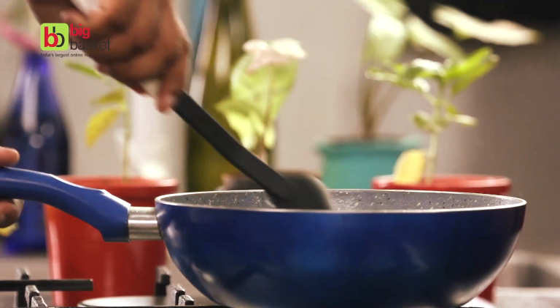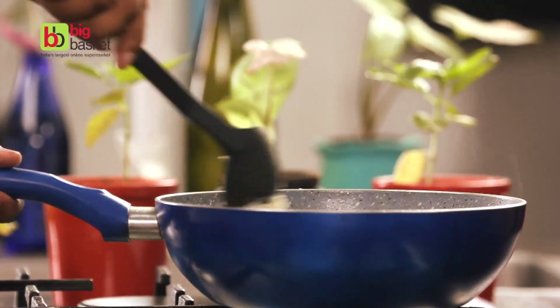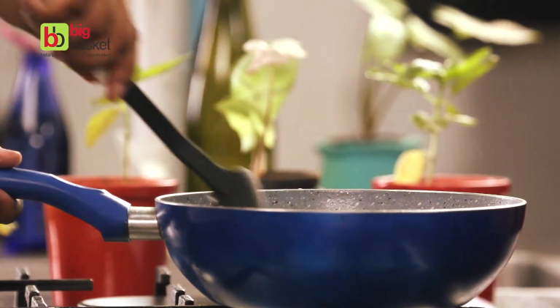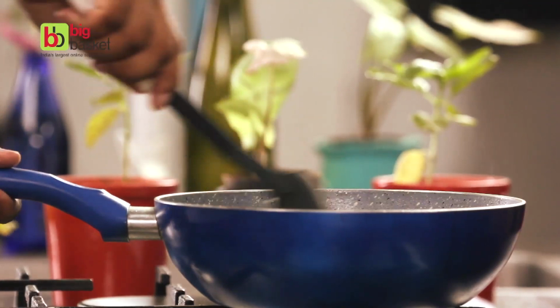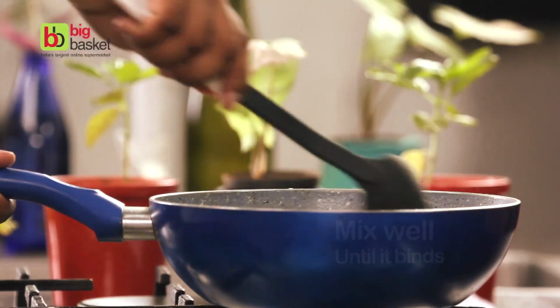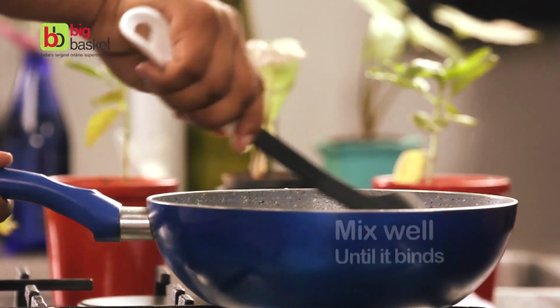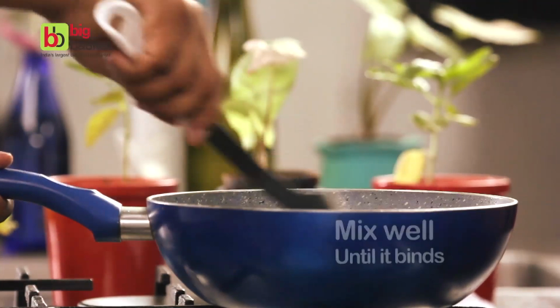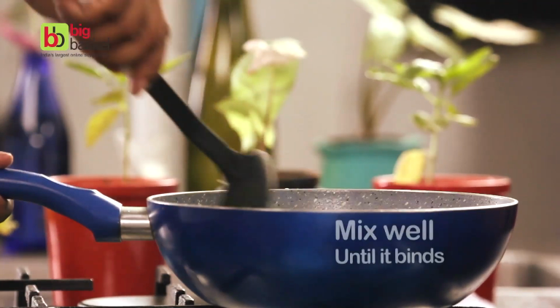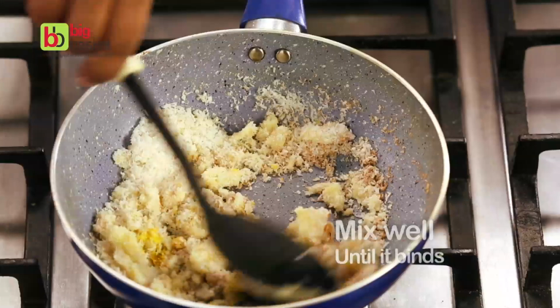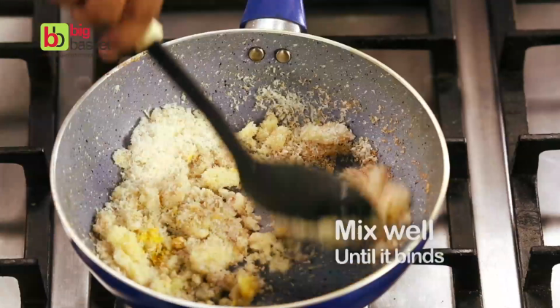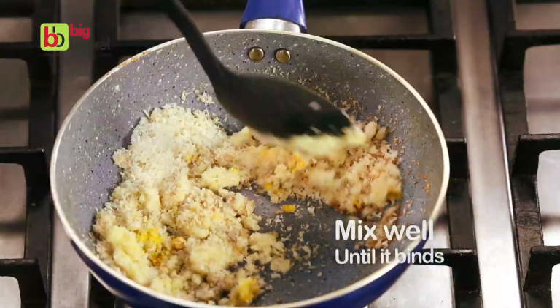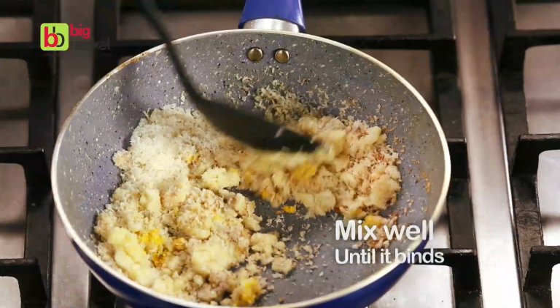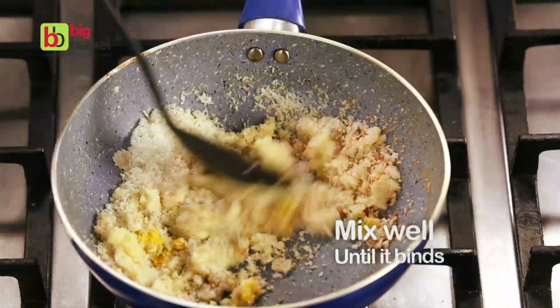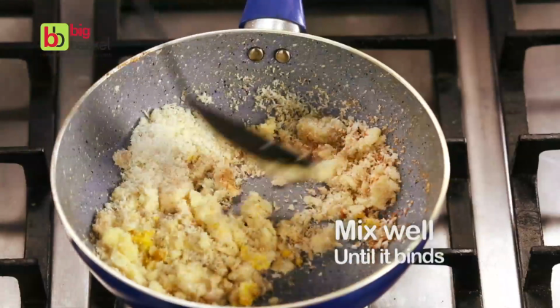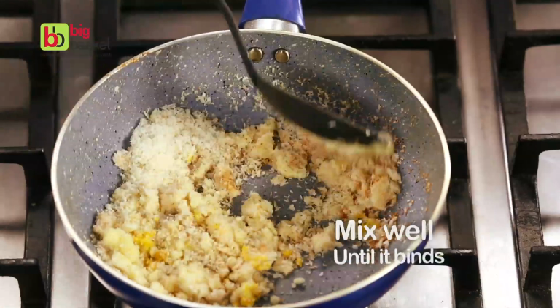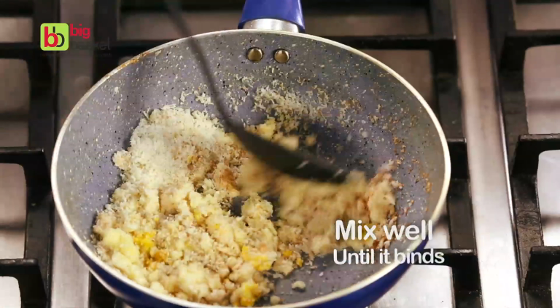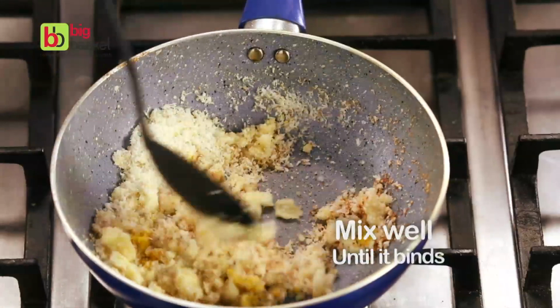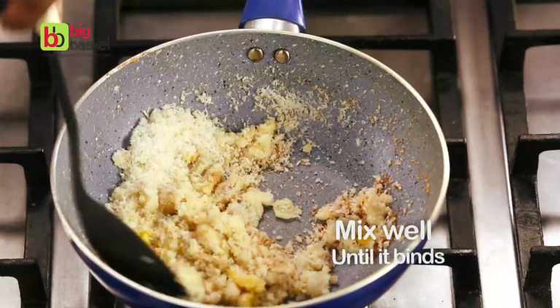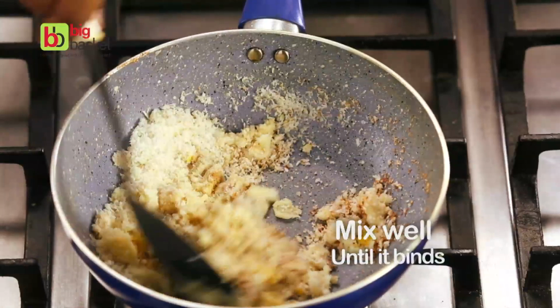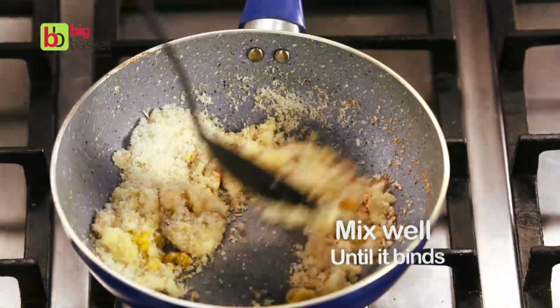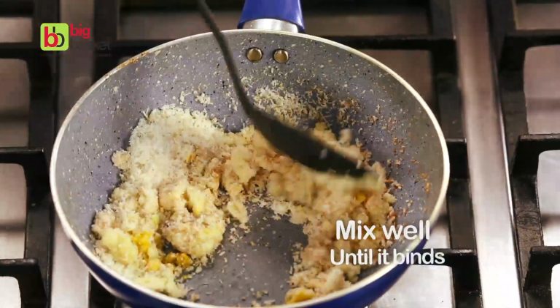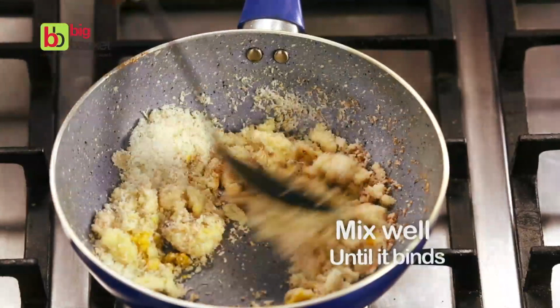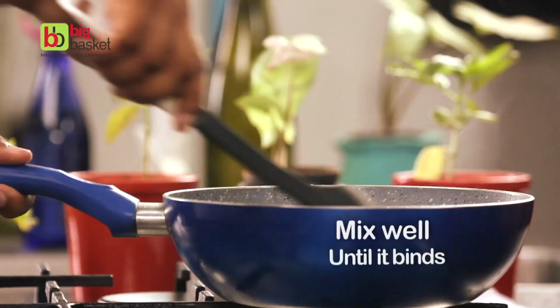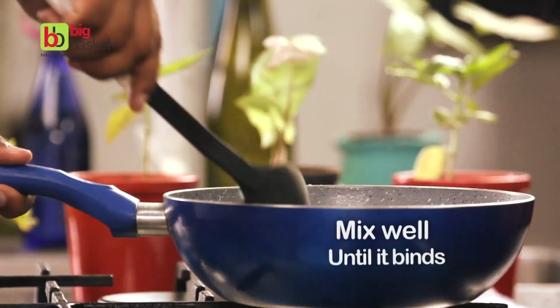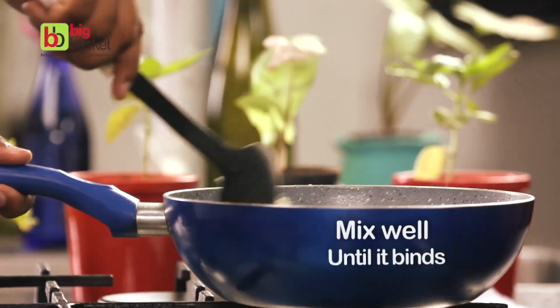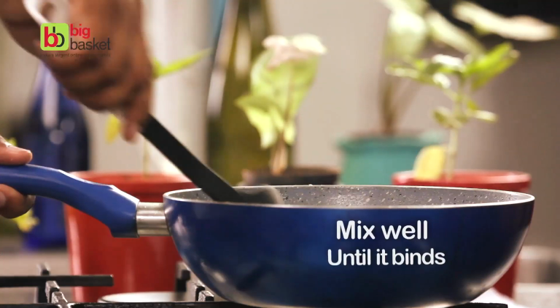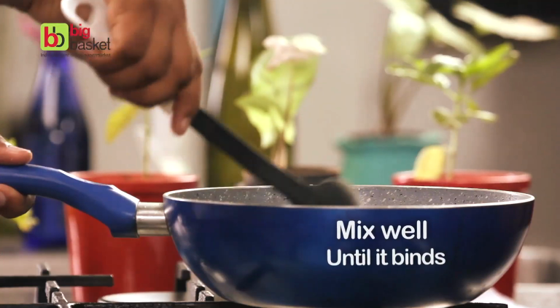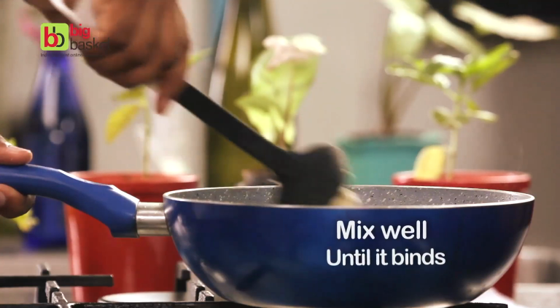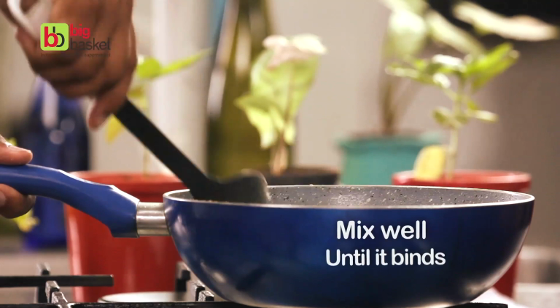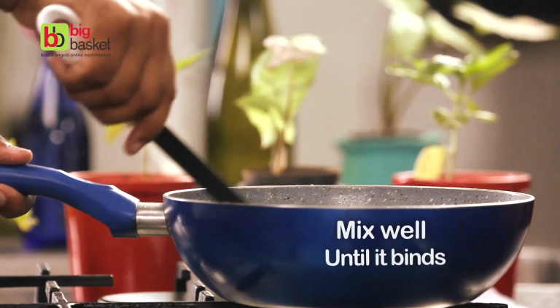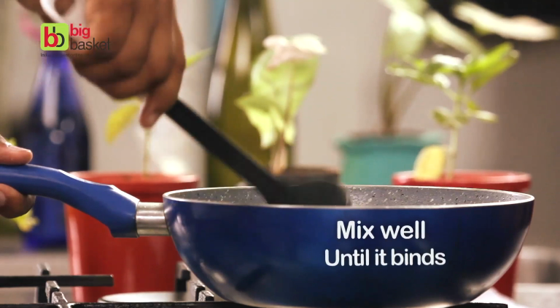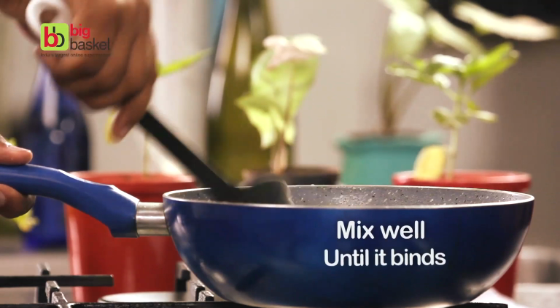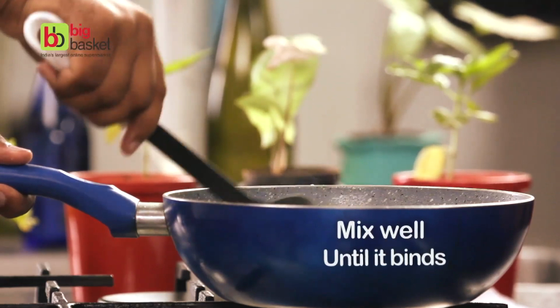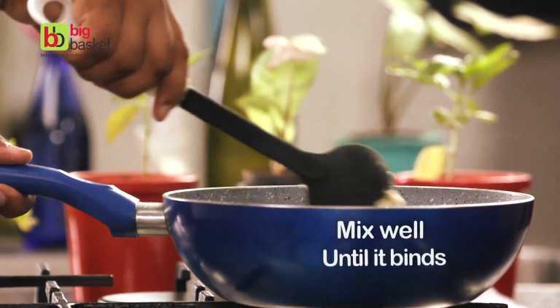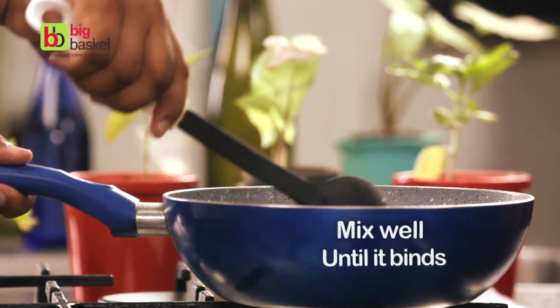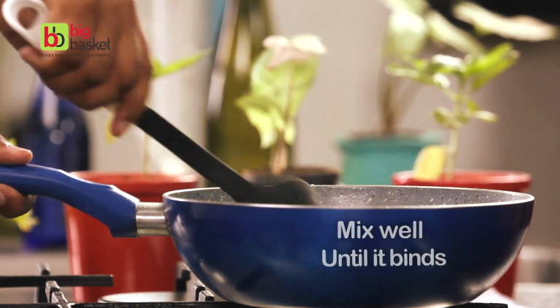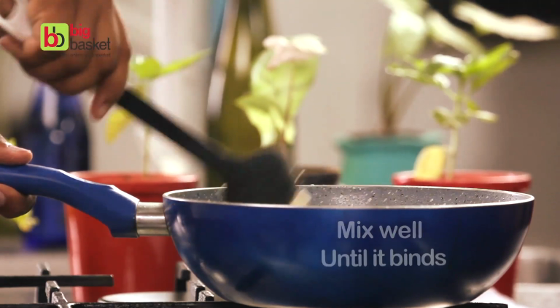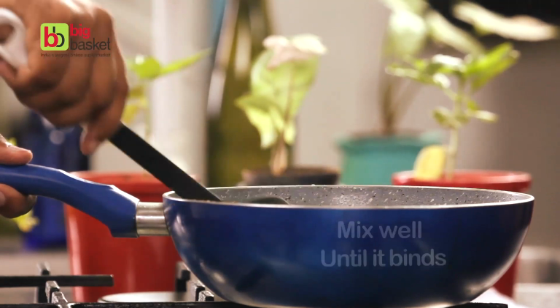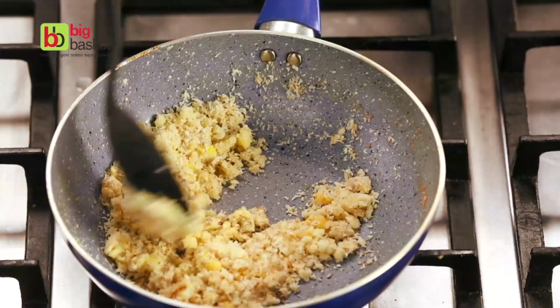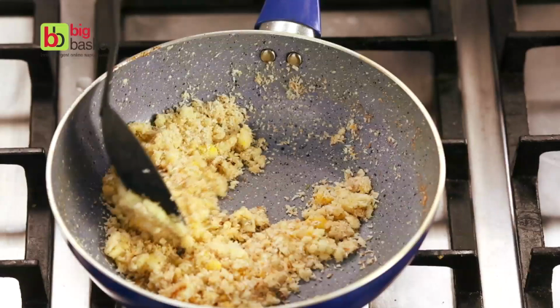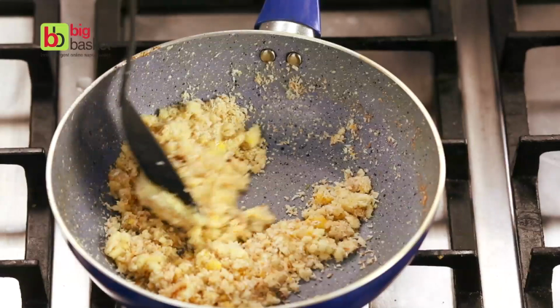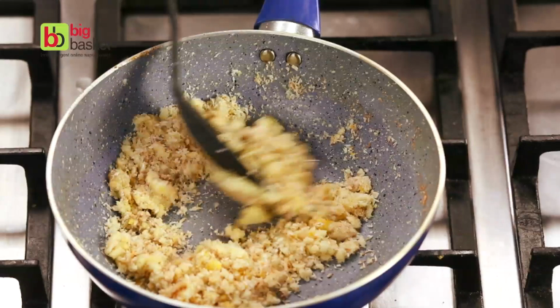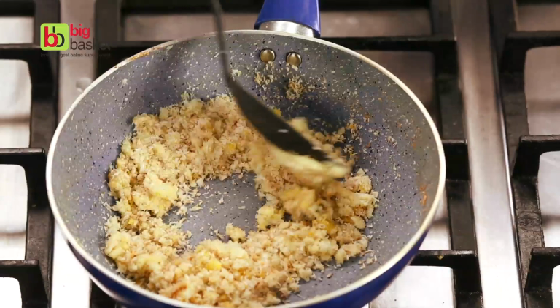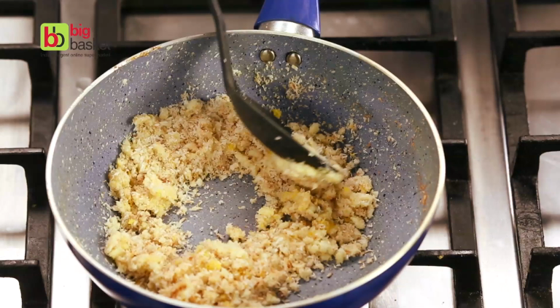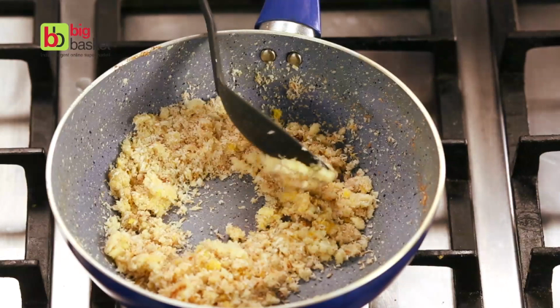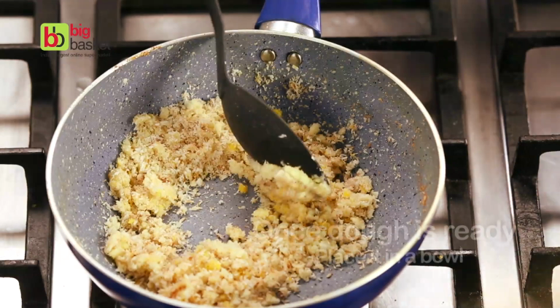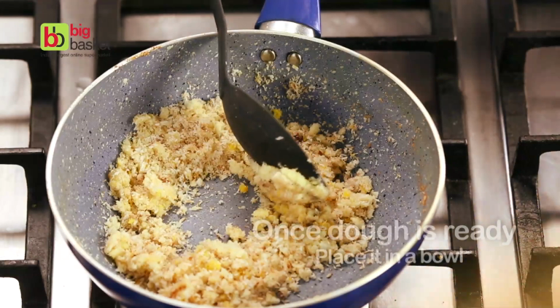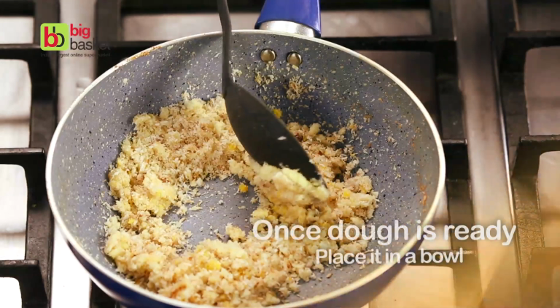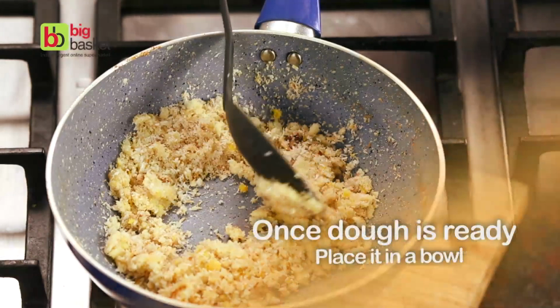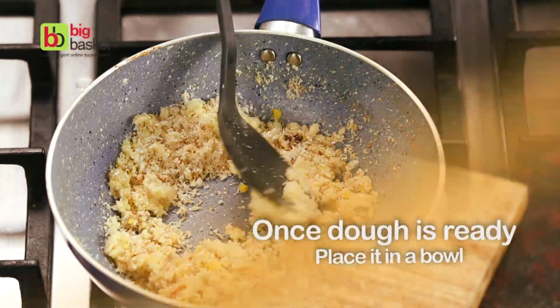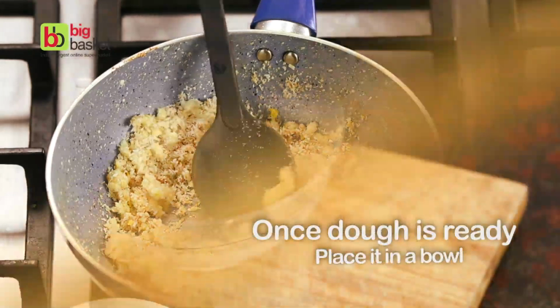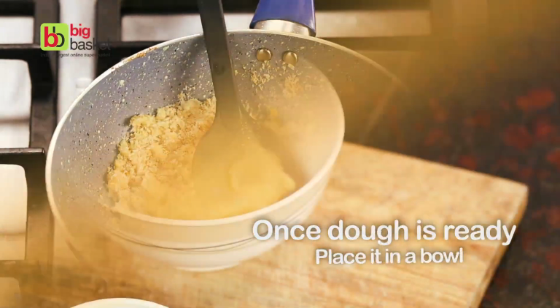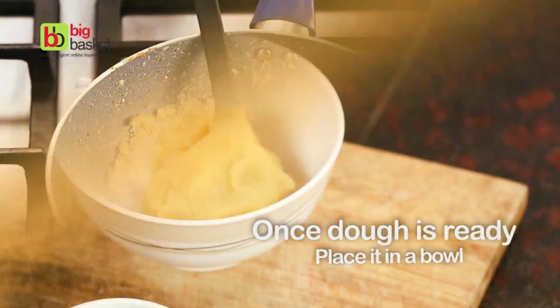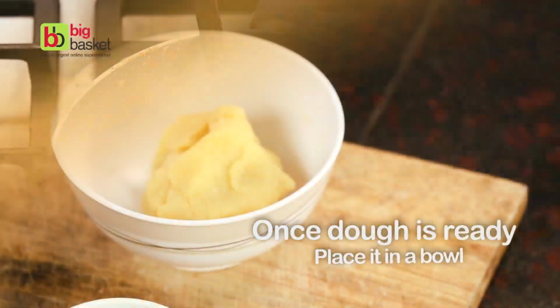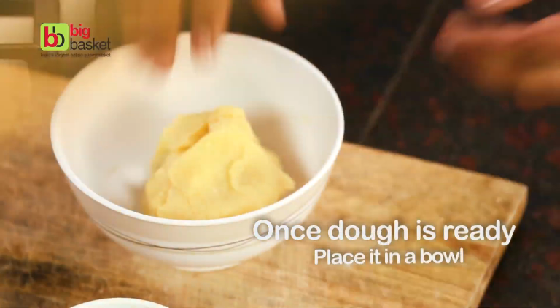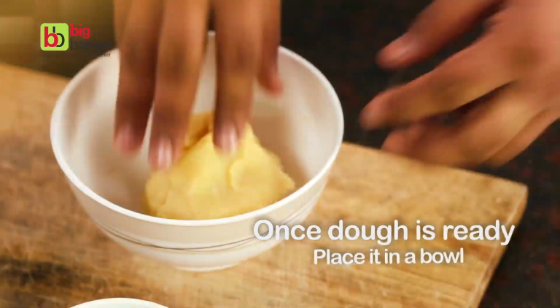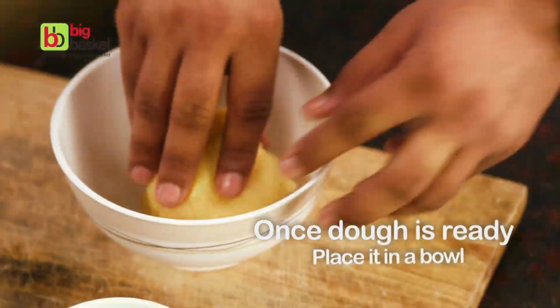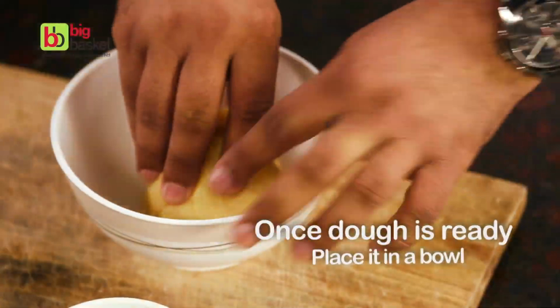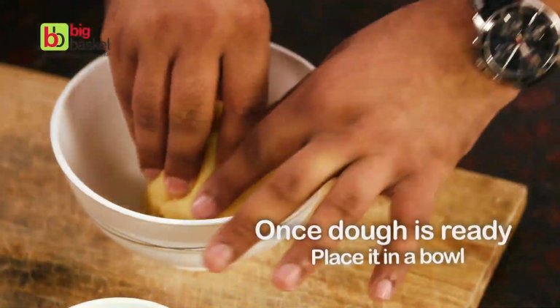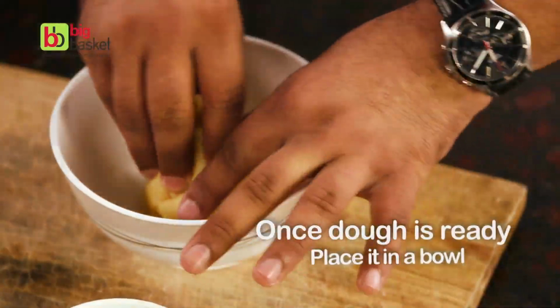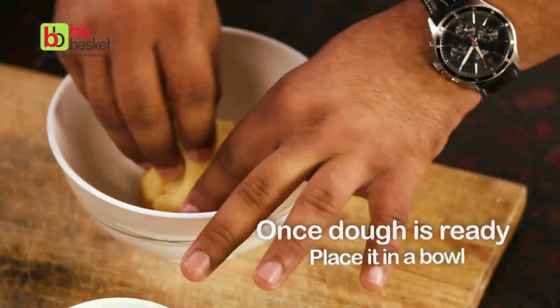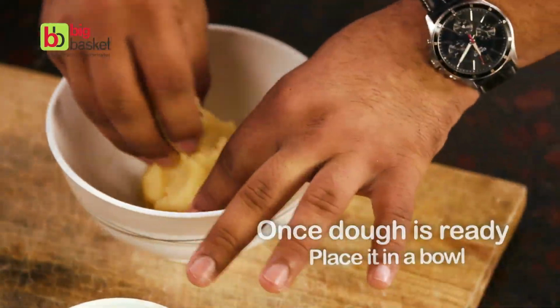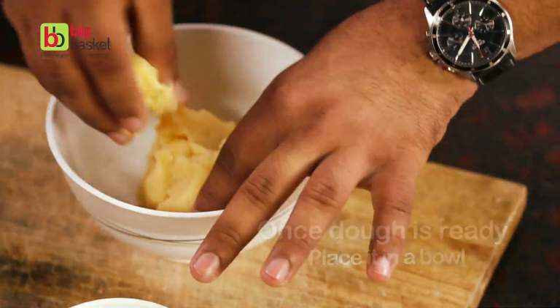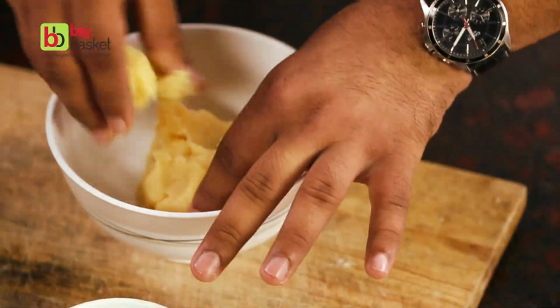Mix it well until it binds. Once the dough is ready, place it in a bowl.